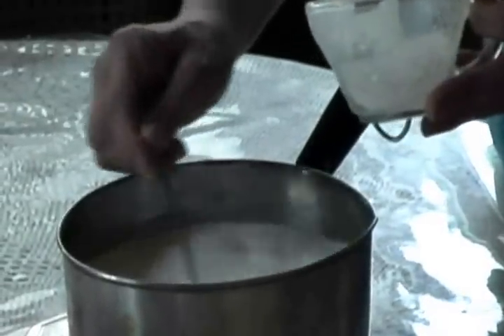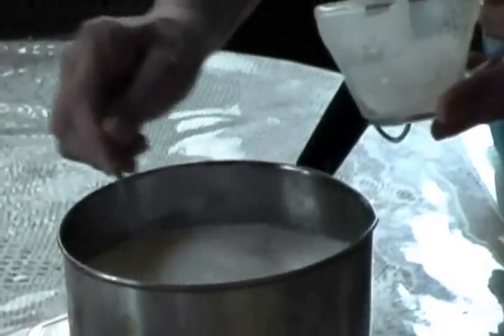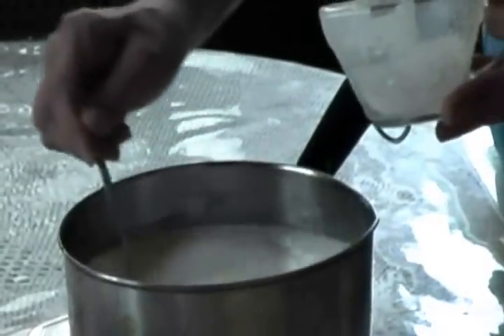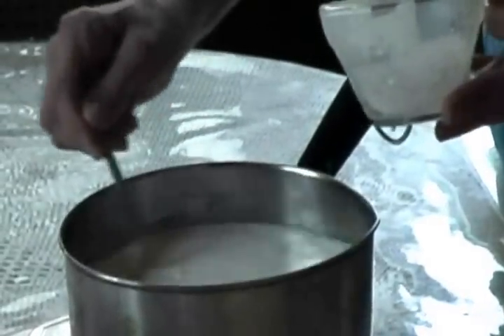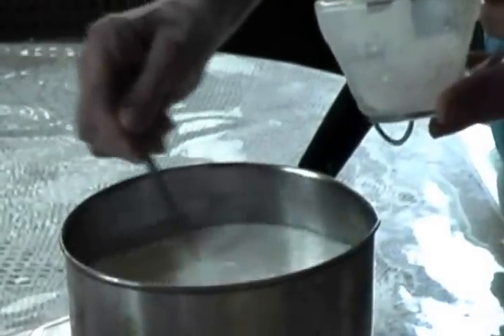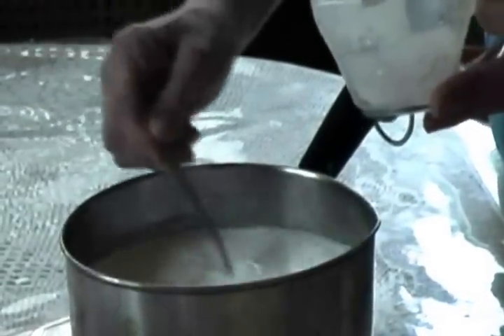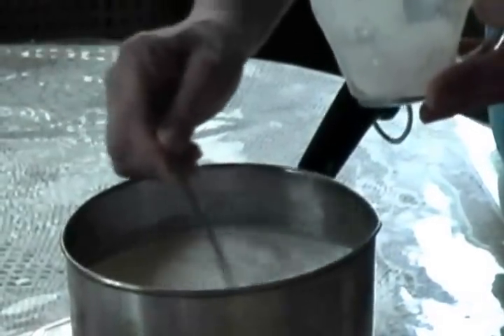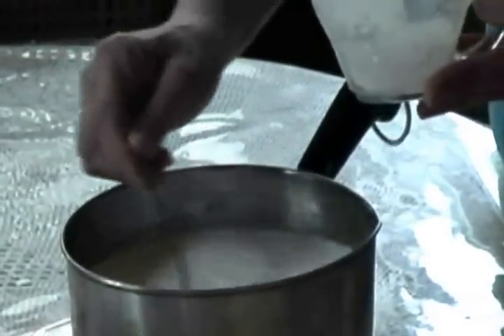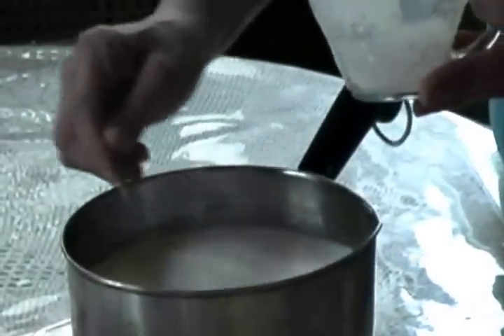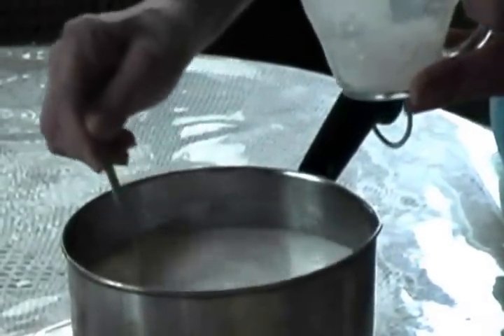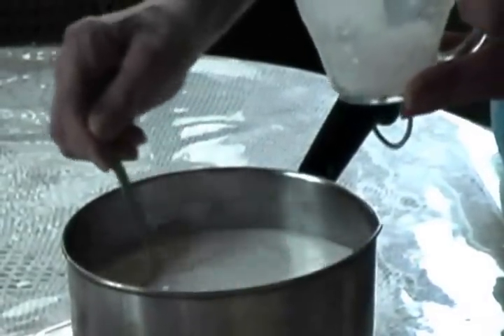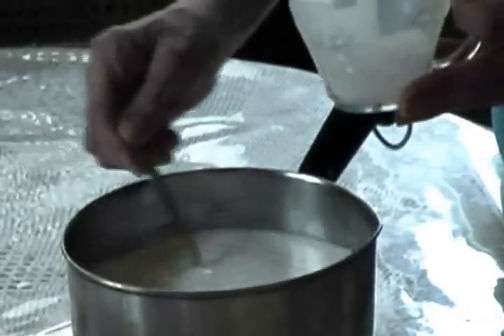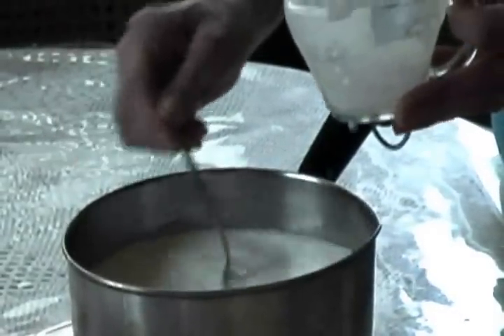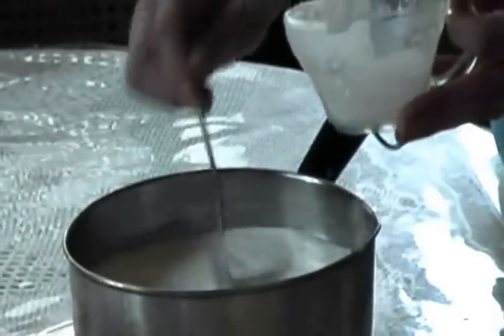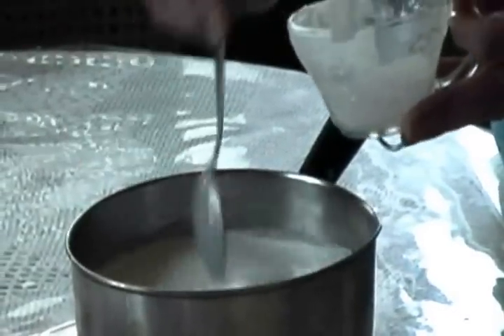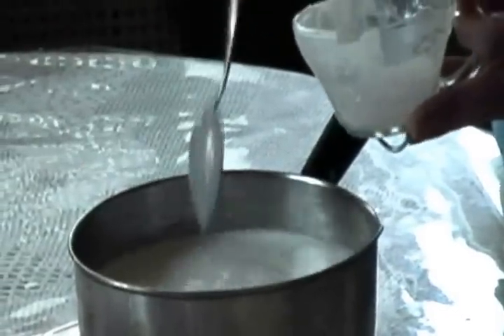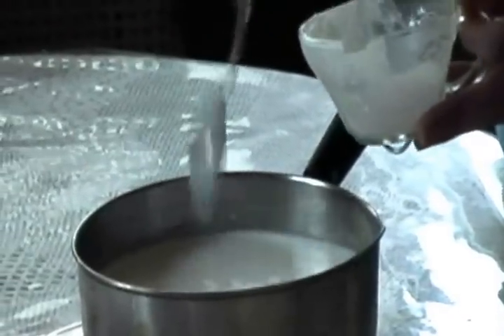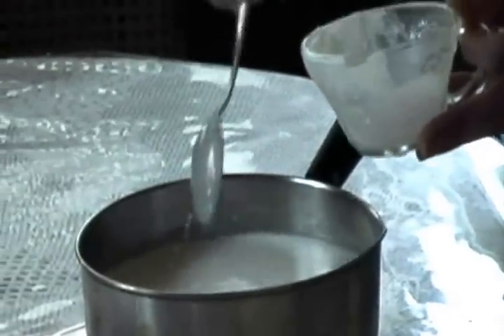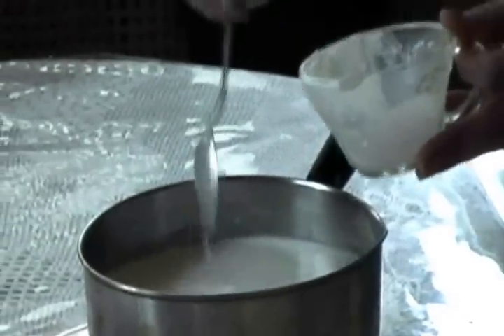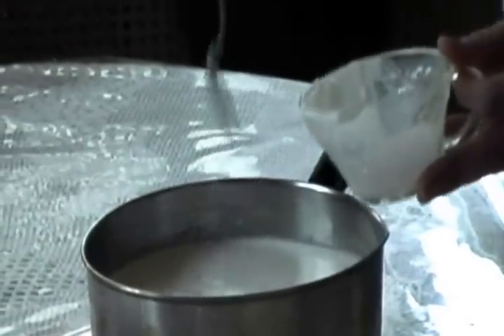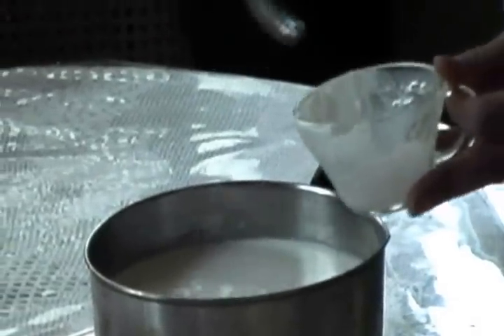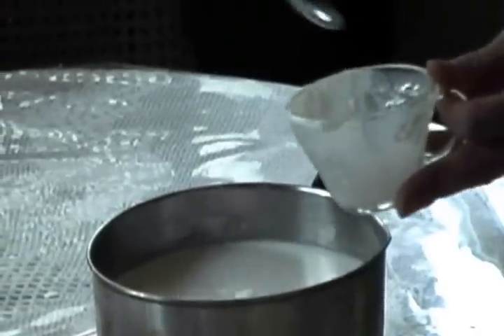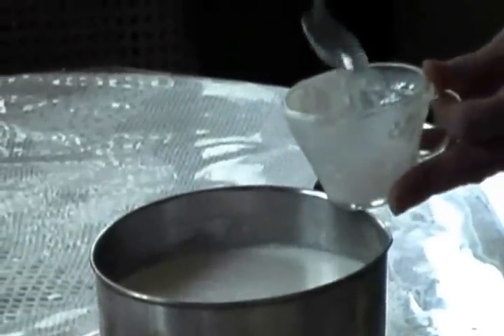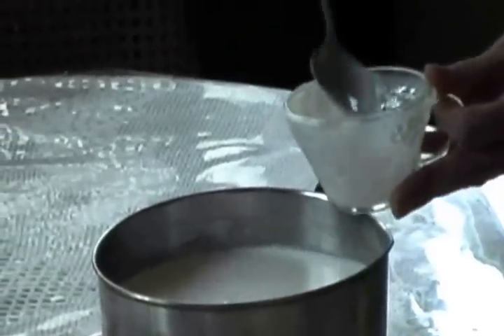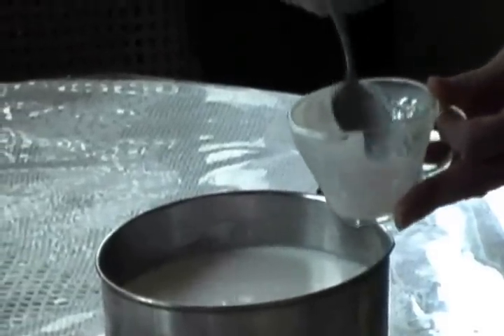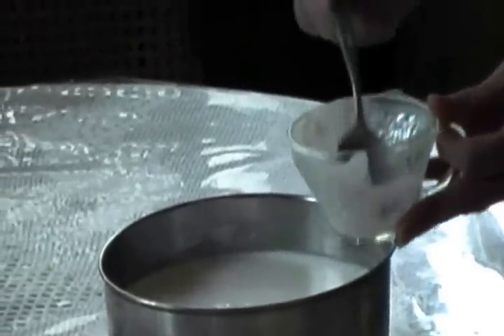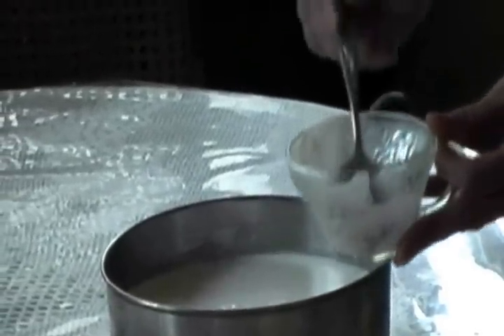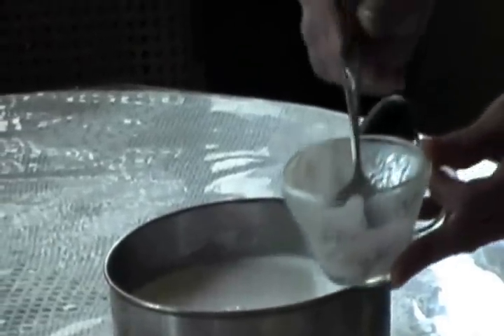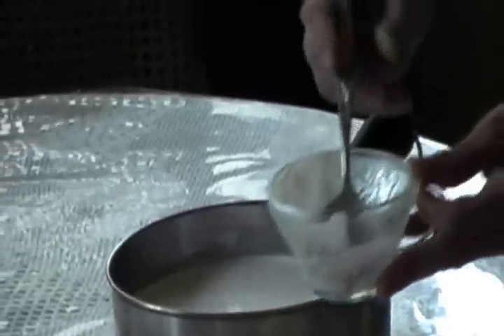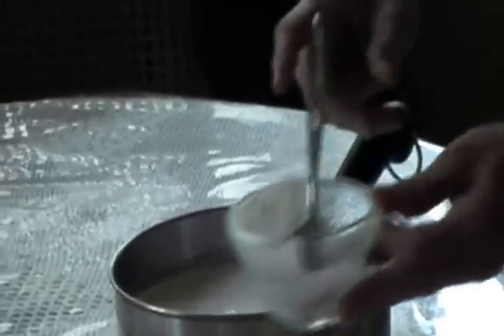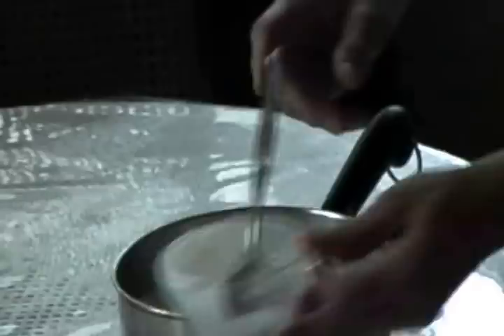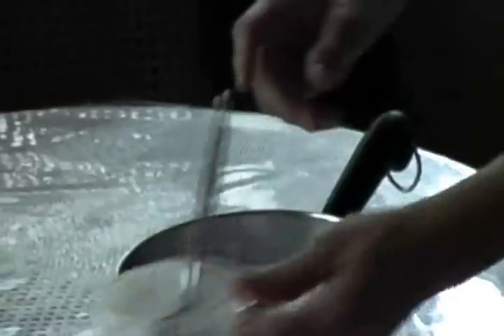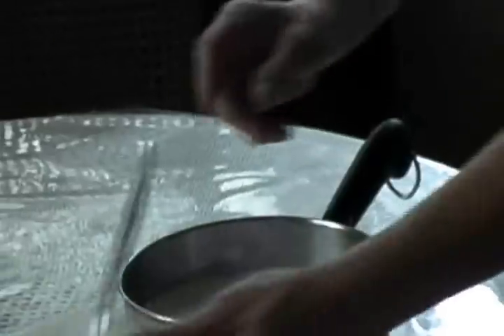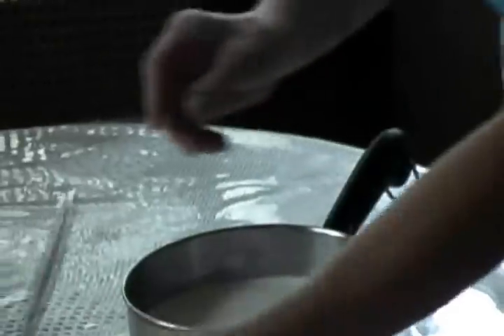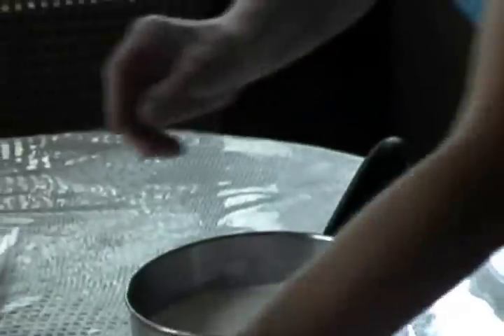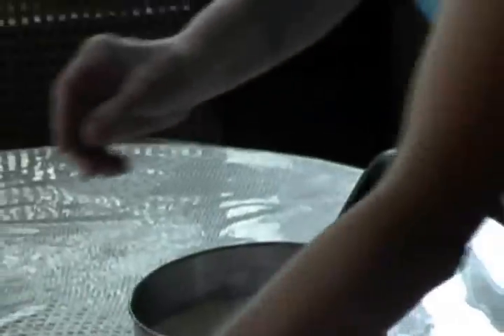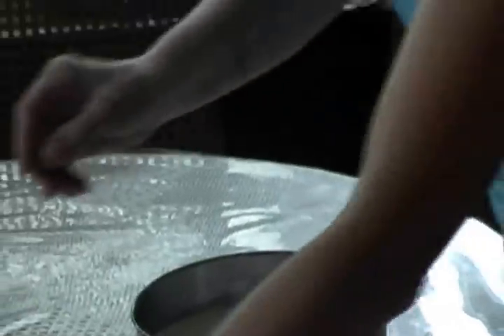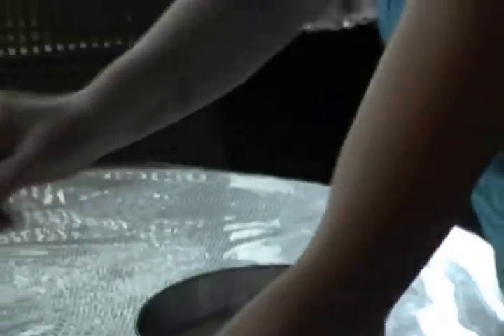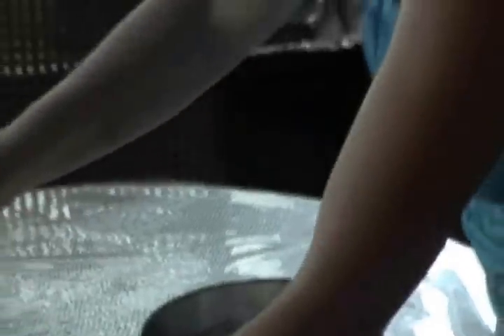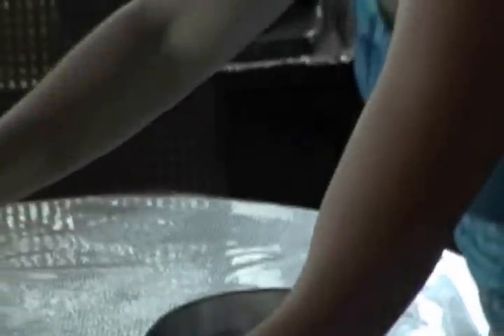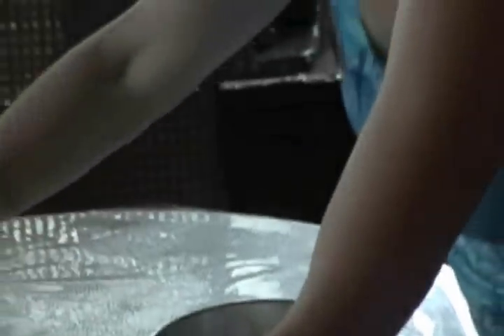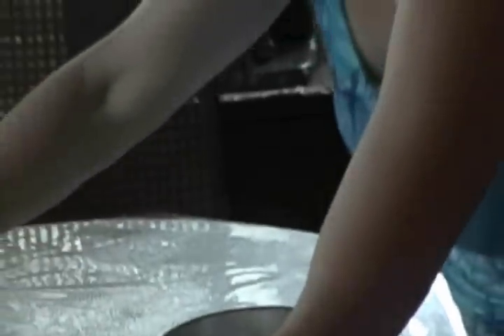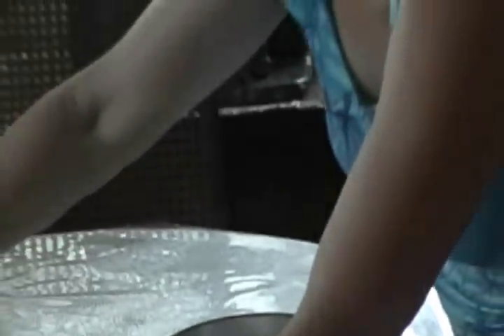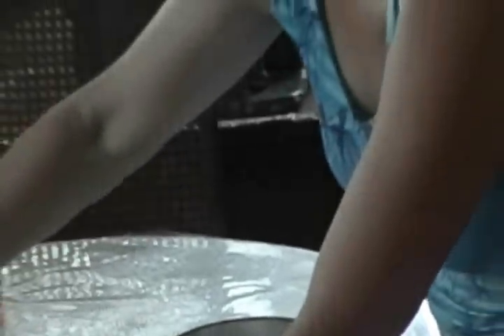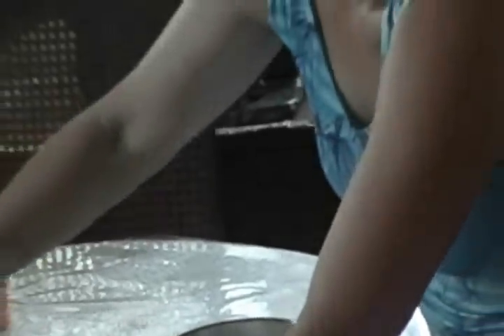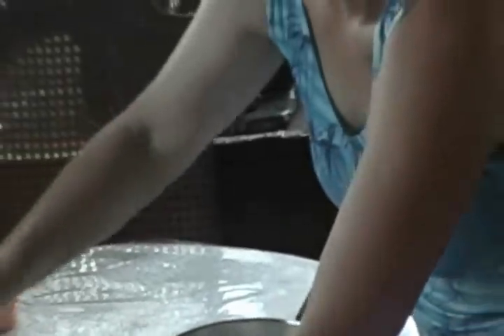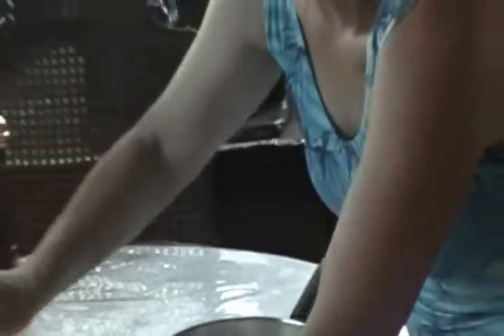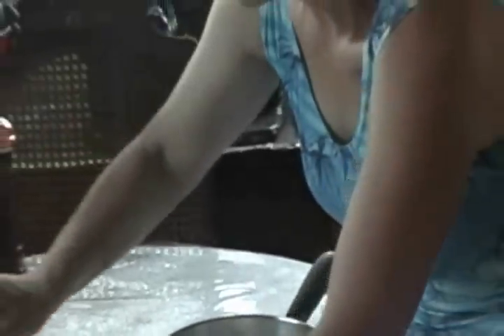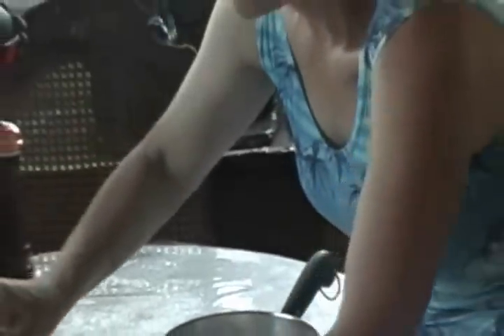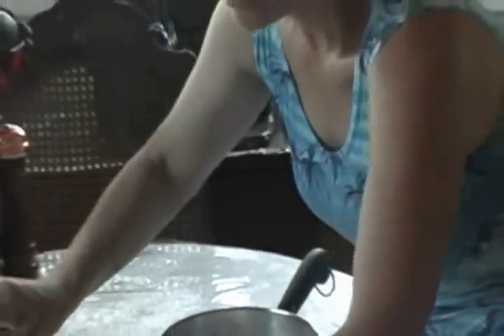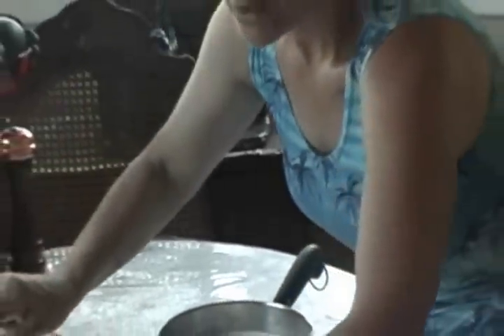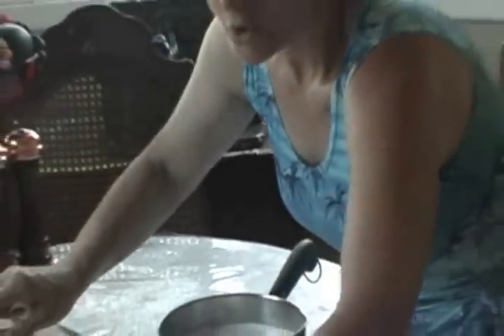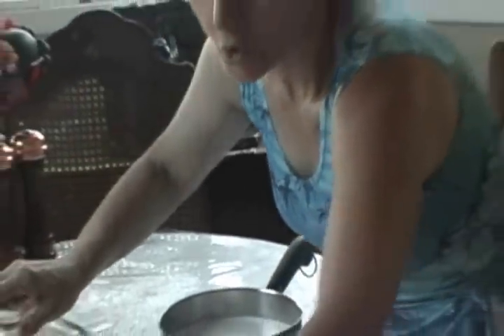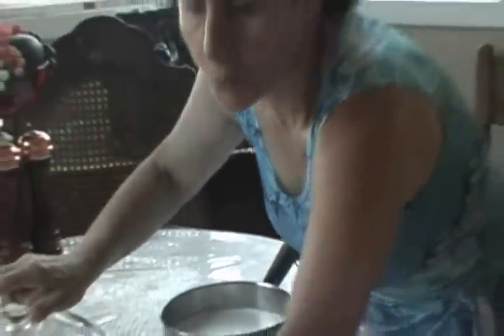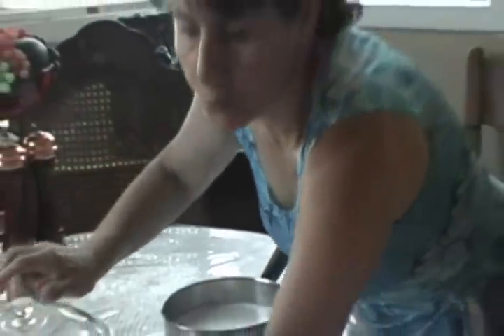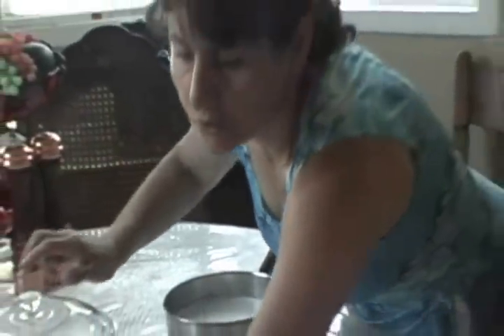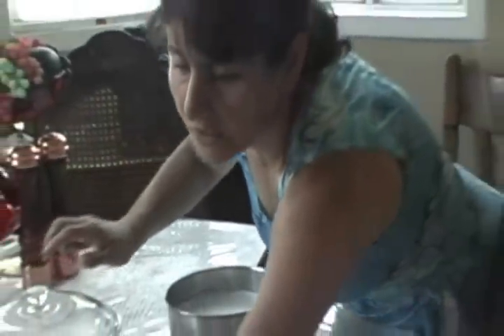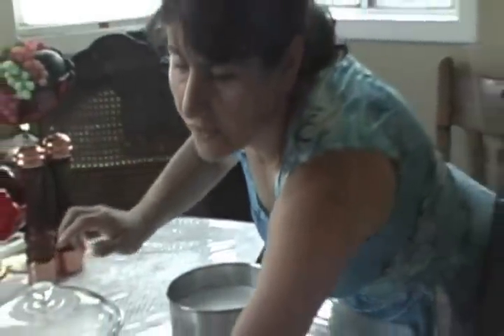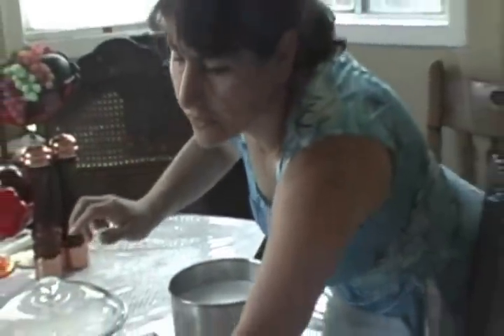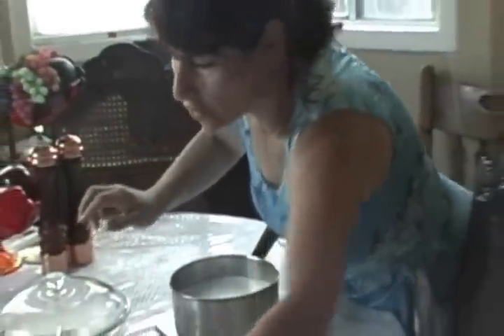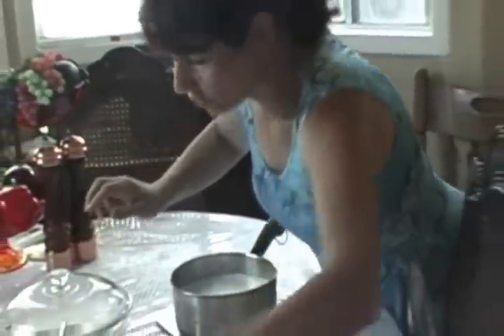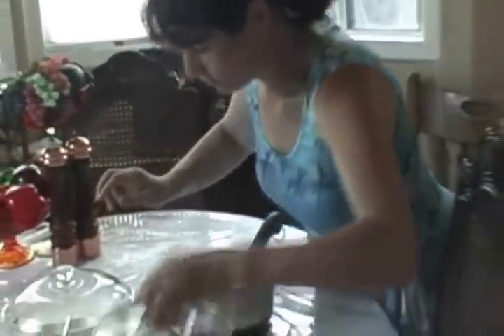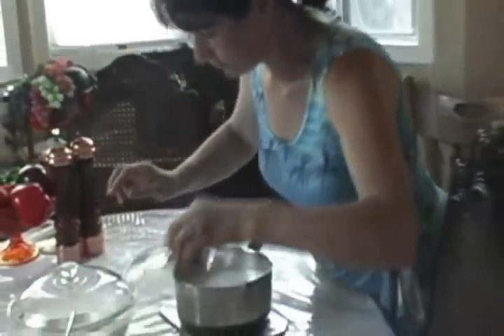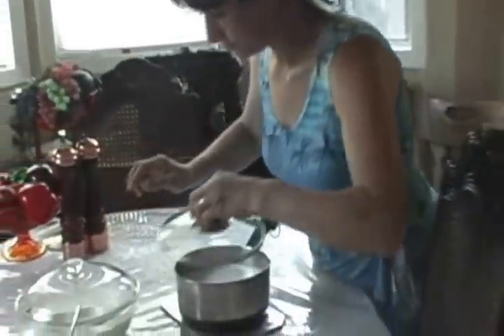You stir it about two or three times — one, two, three. That's all. Then you put the cover on.